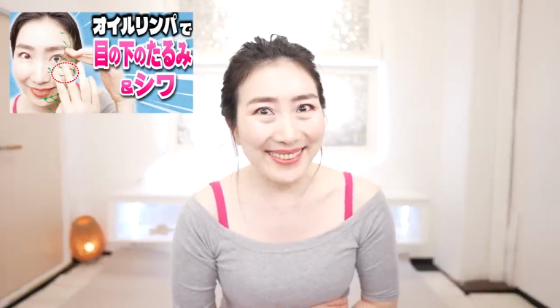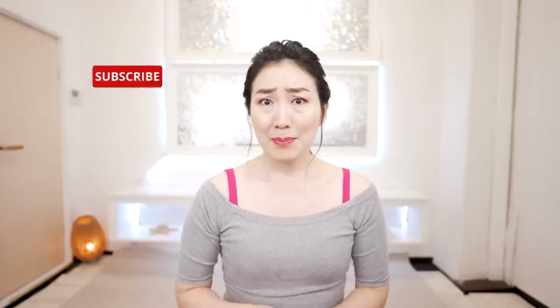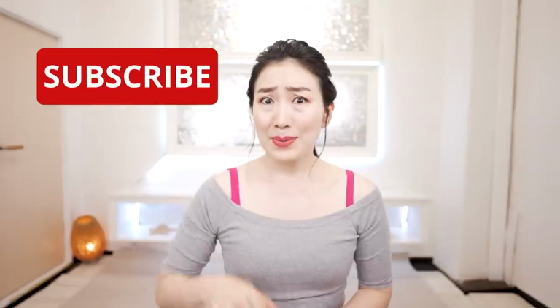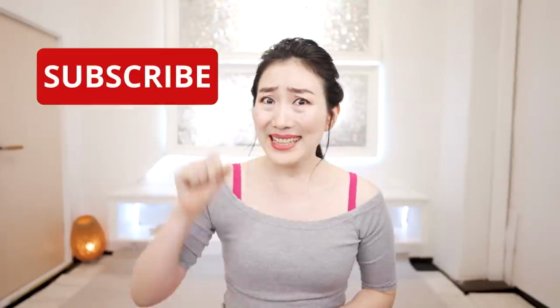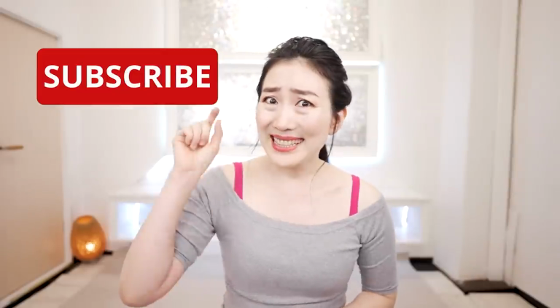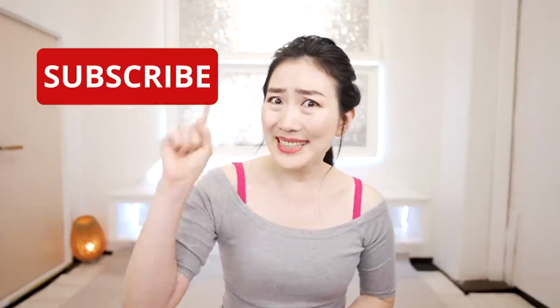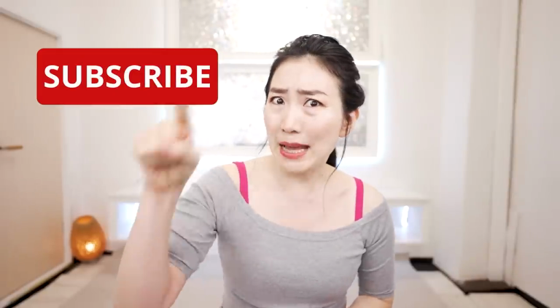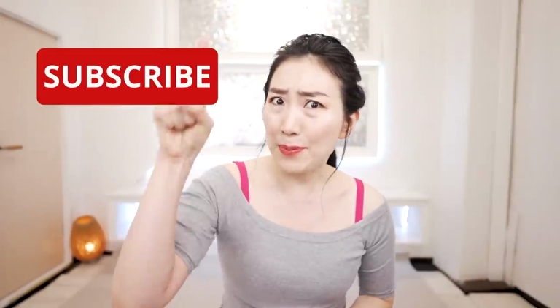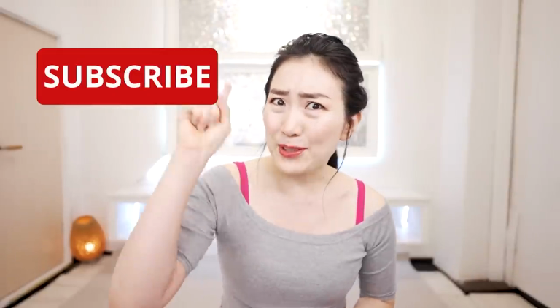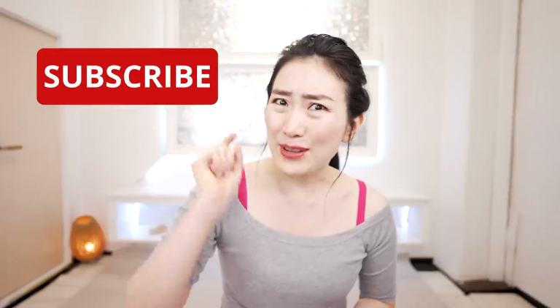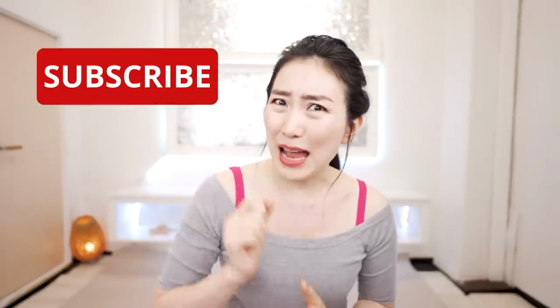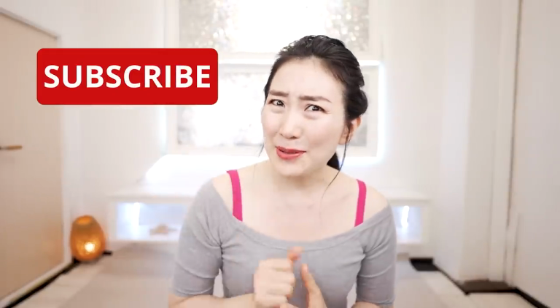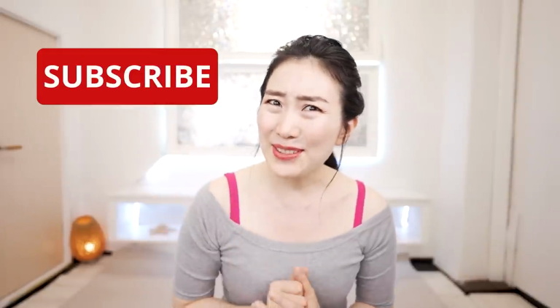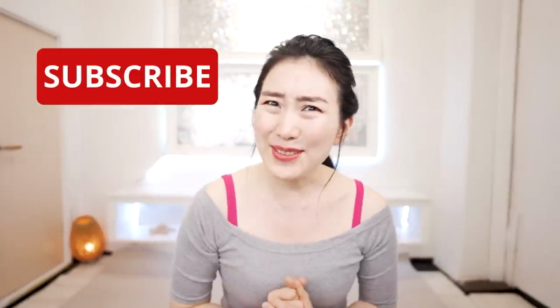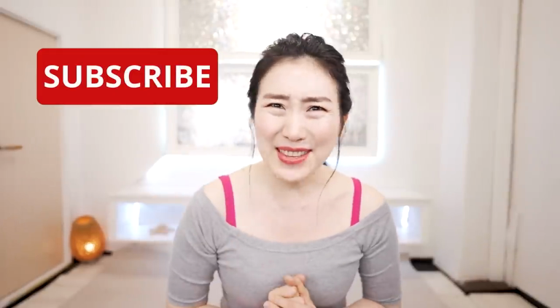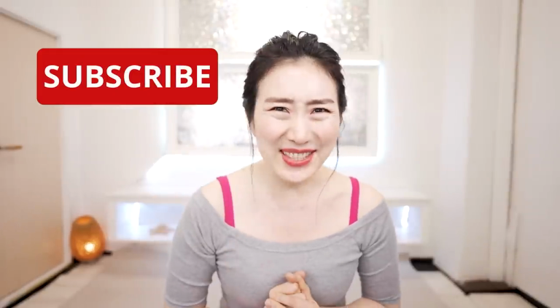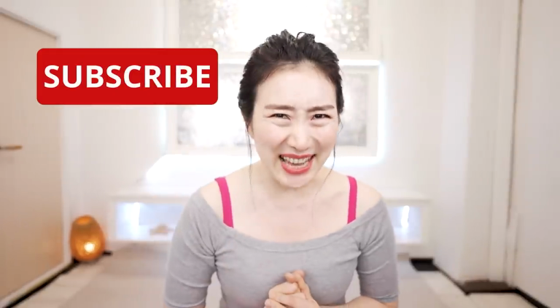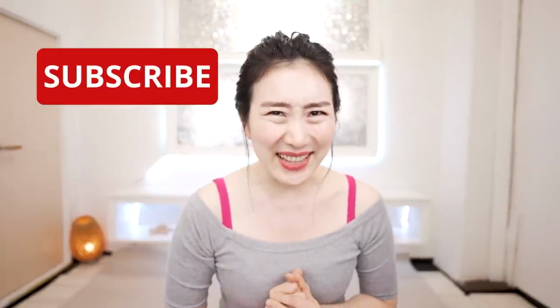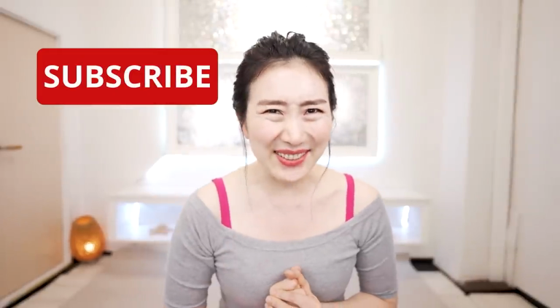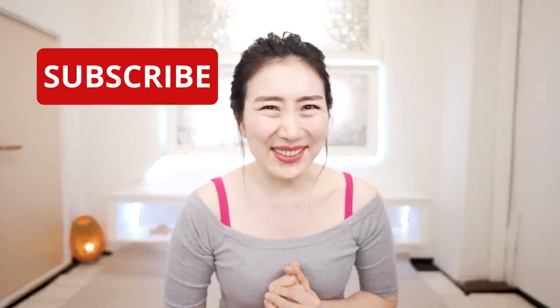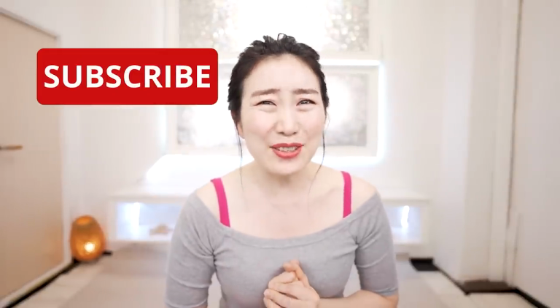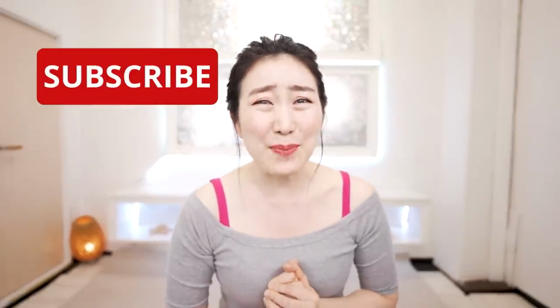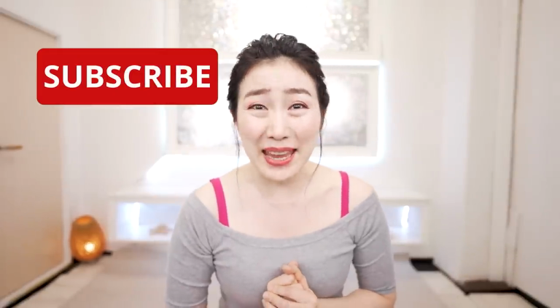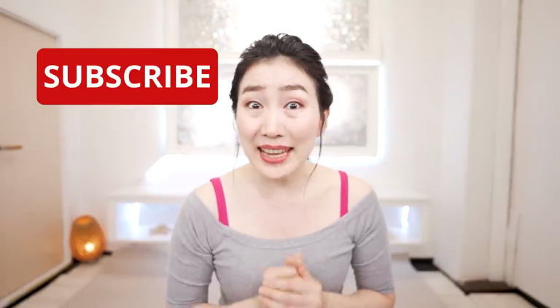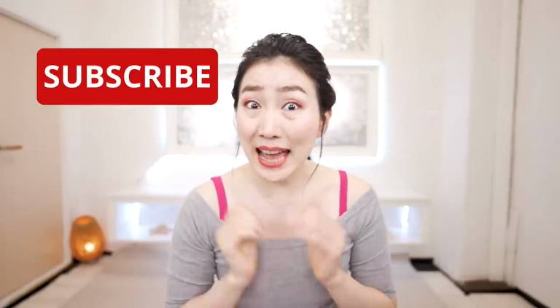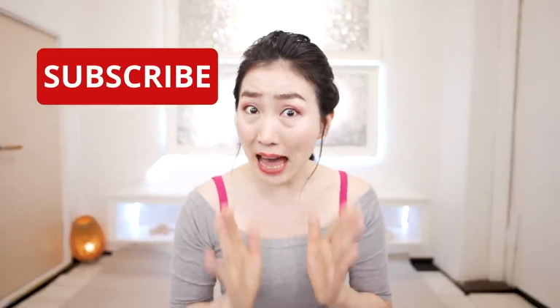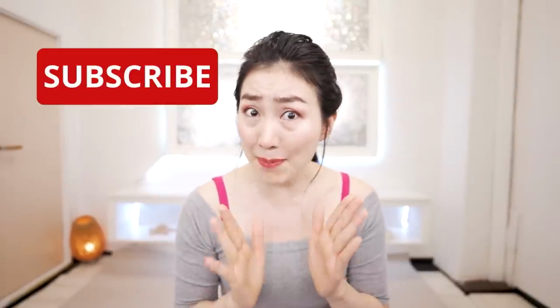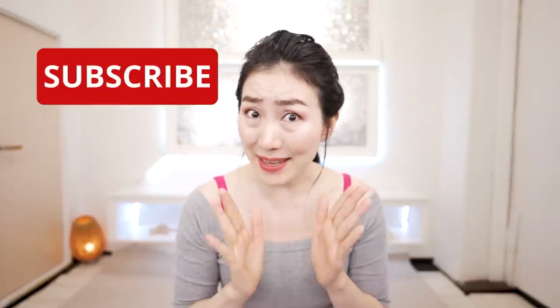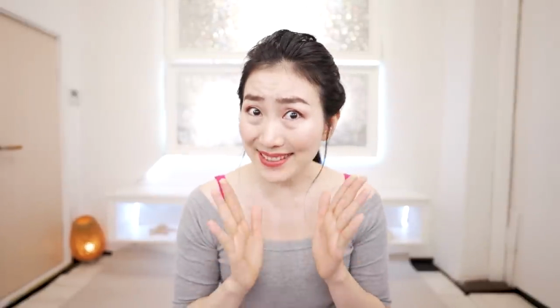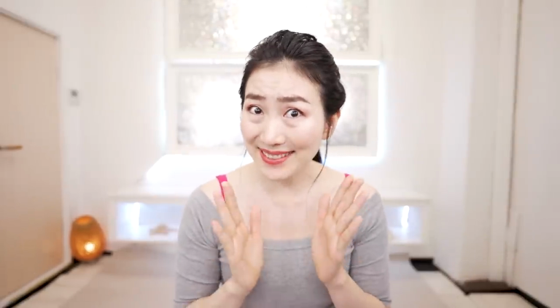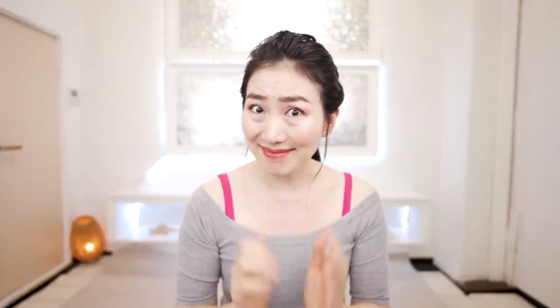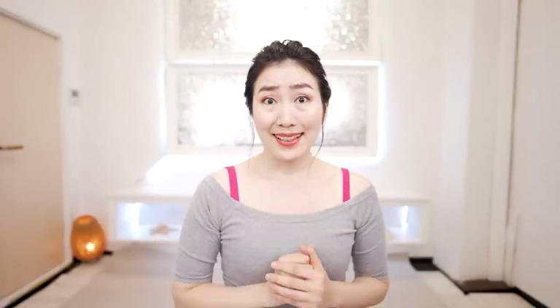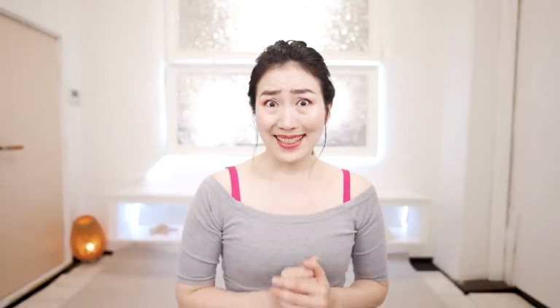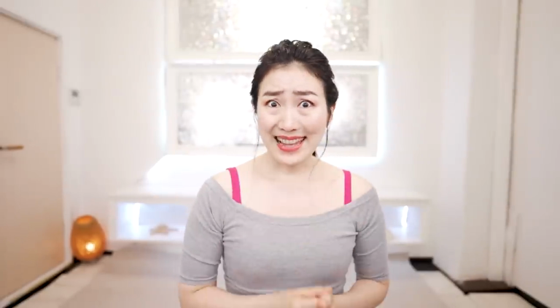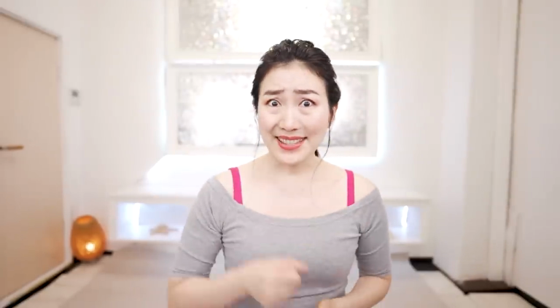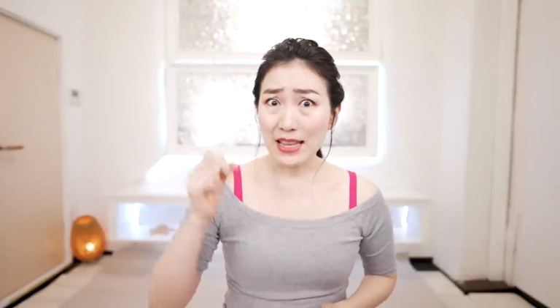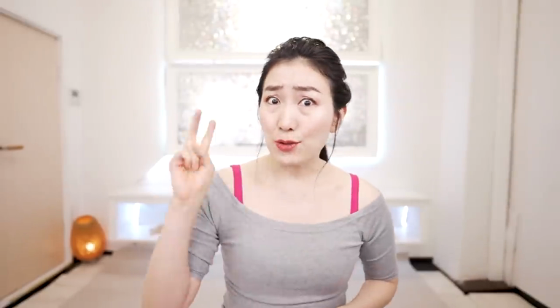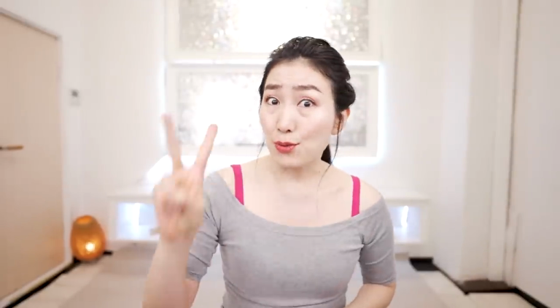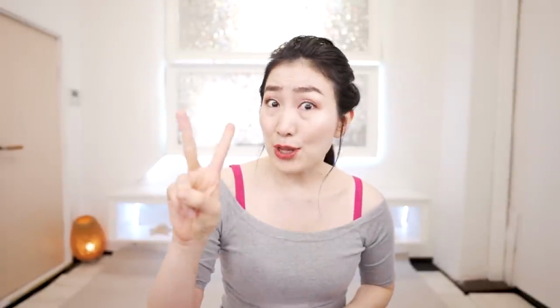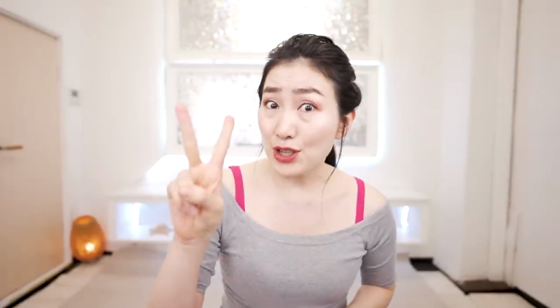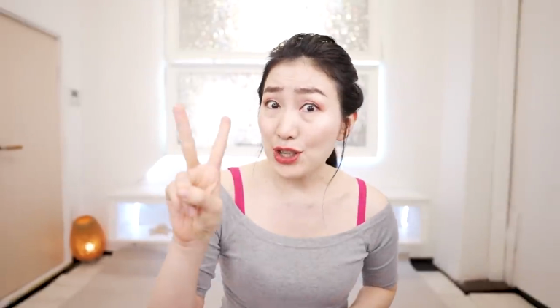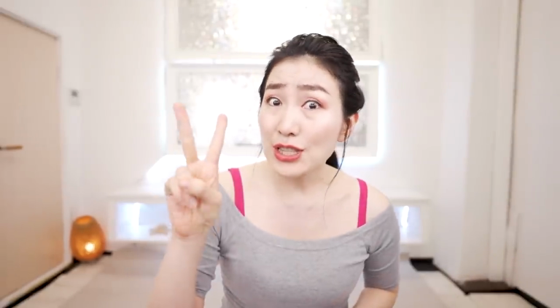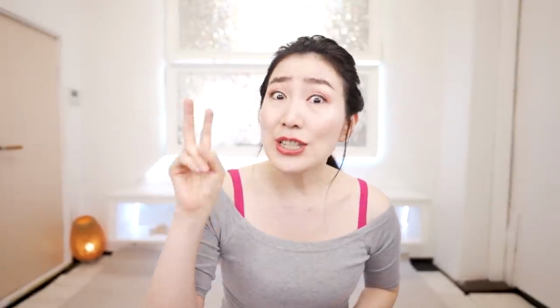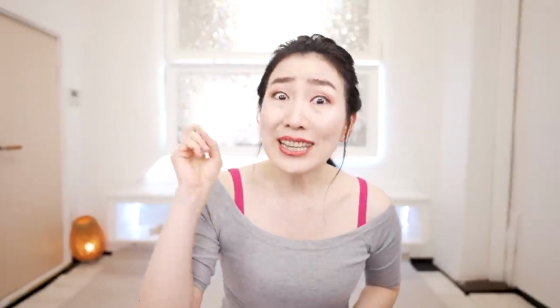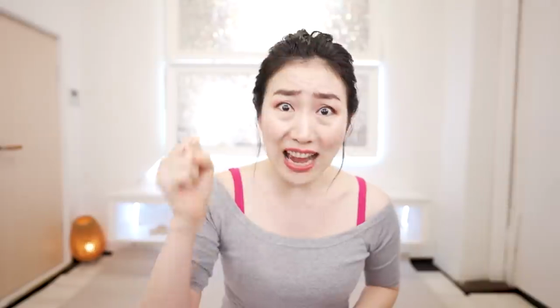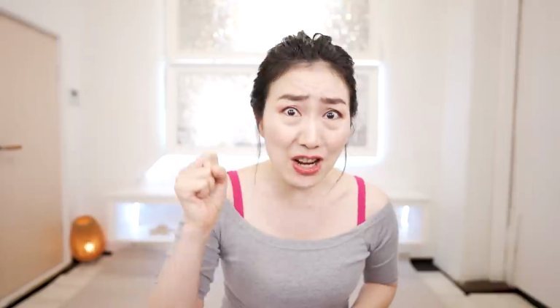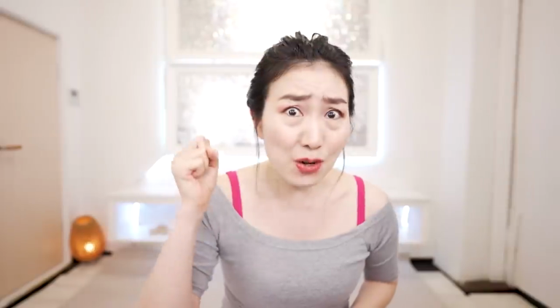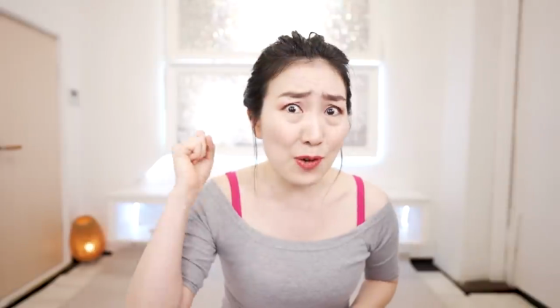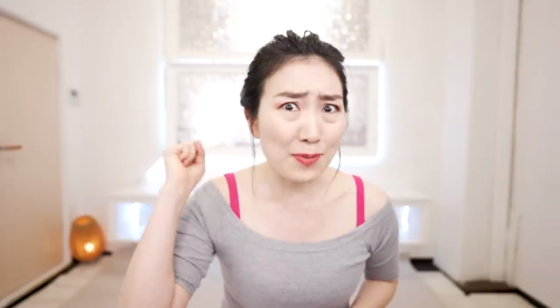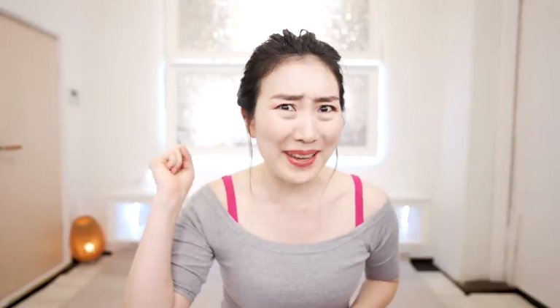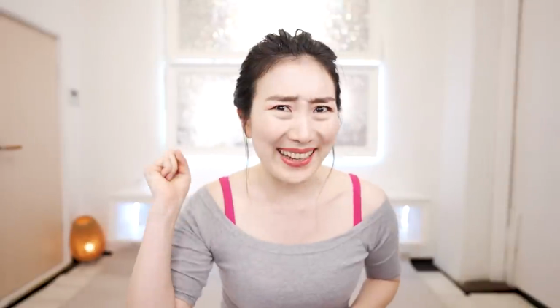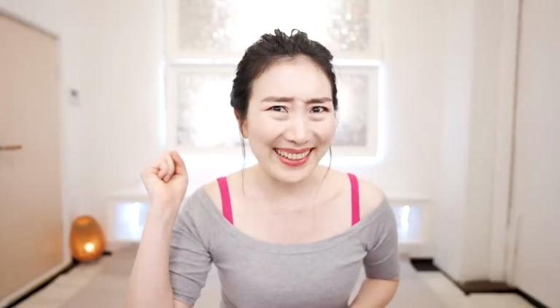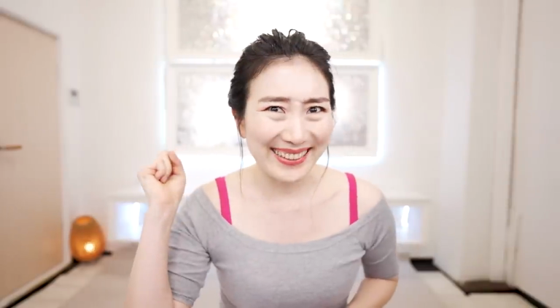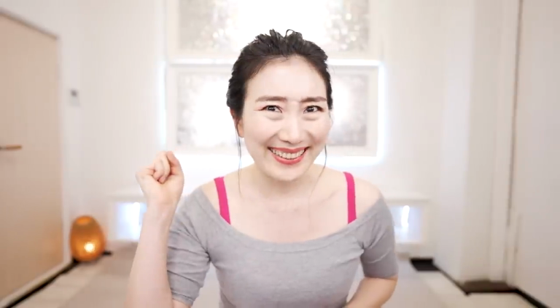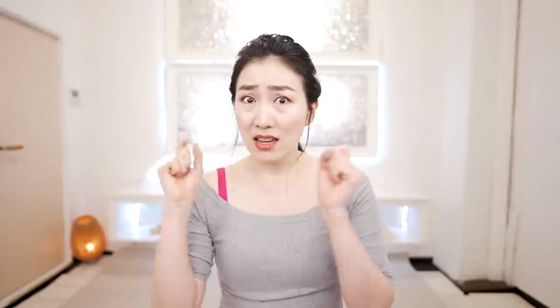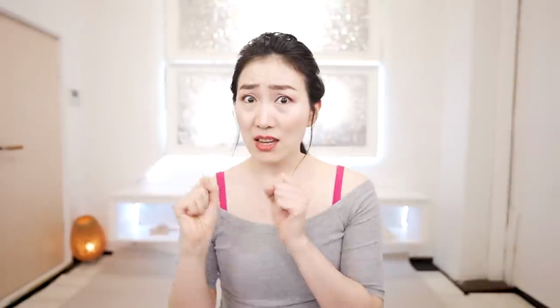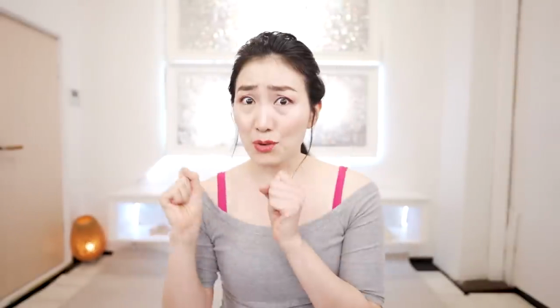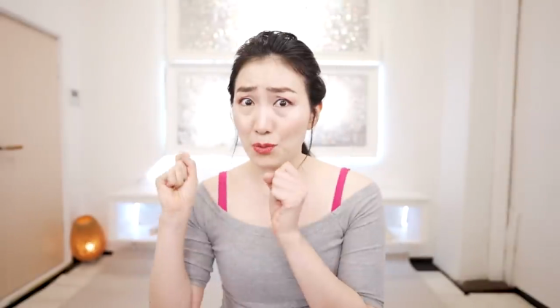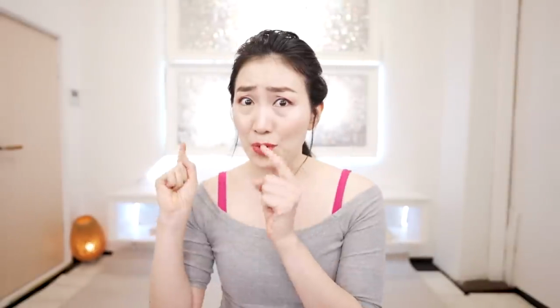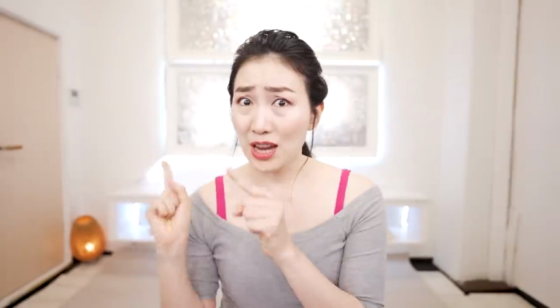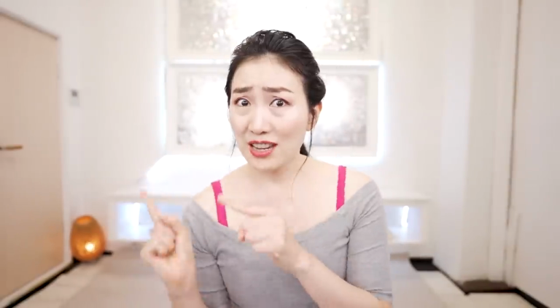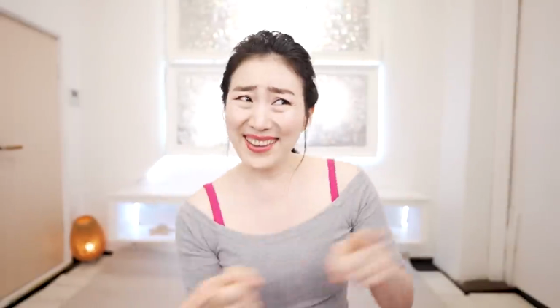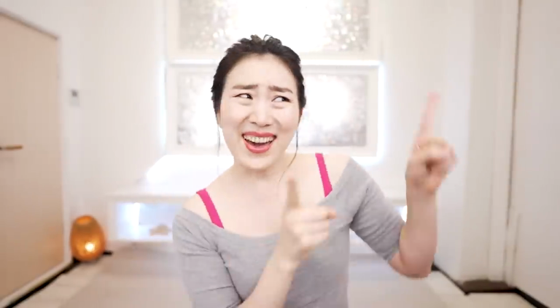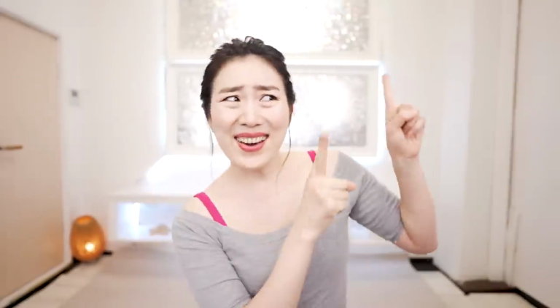Please subscribe to this channel to make it a habit. Let's get 20 years younger with me. Here we go.